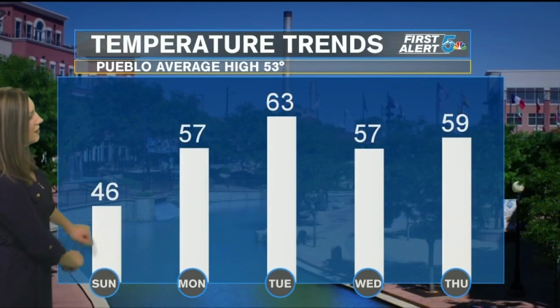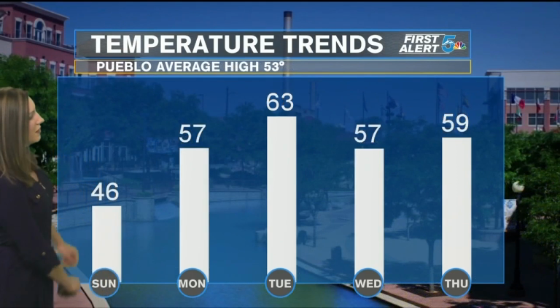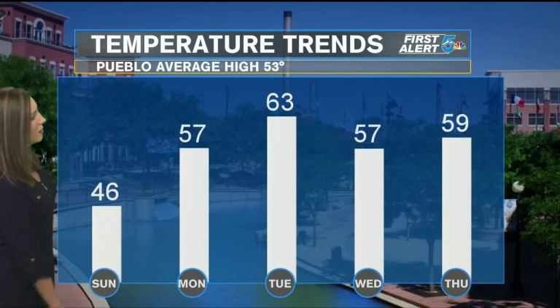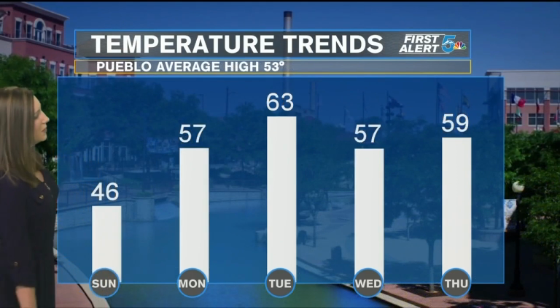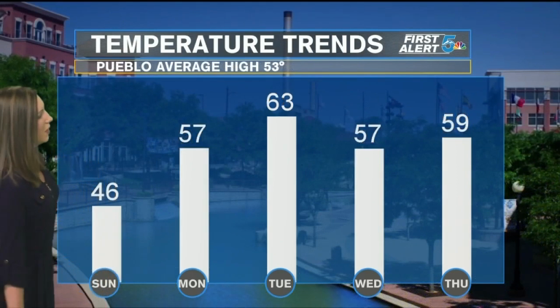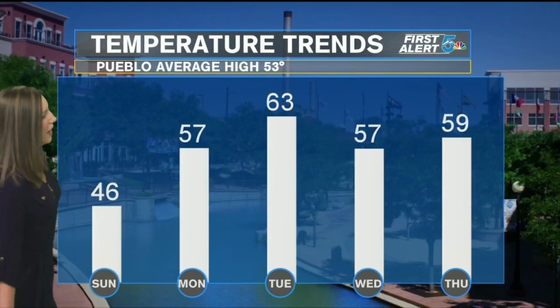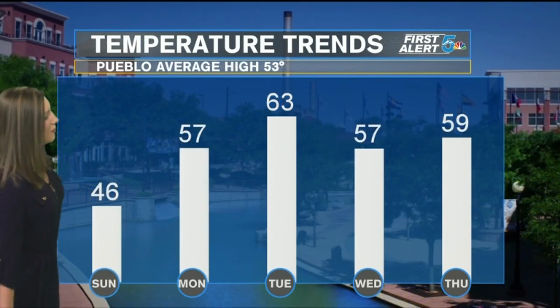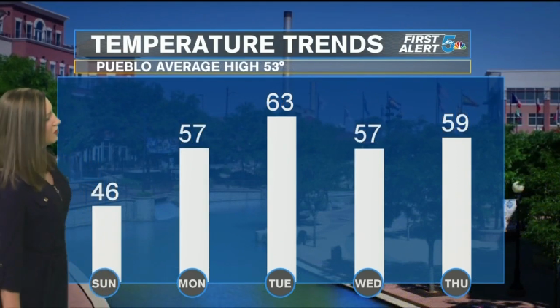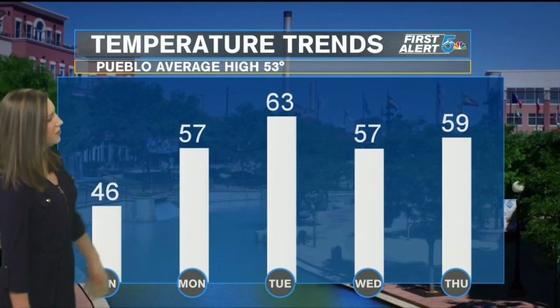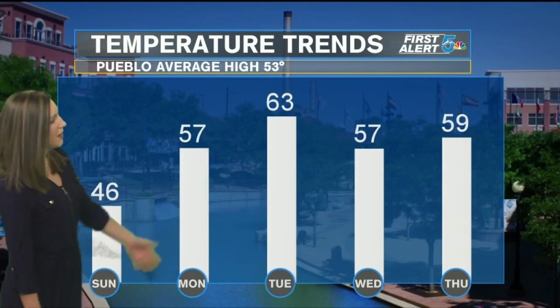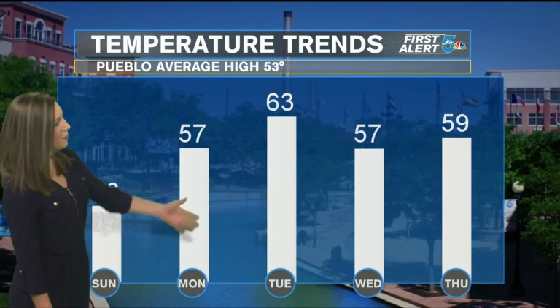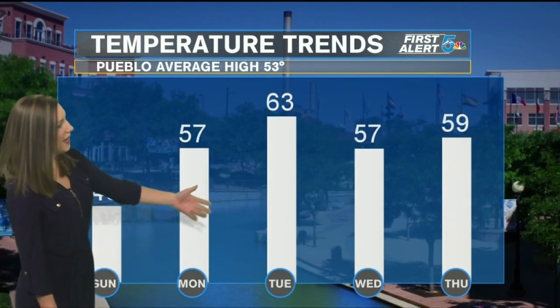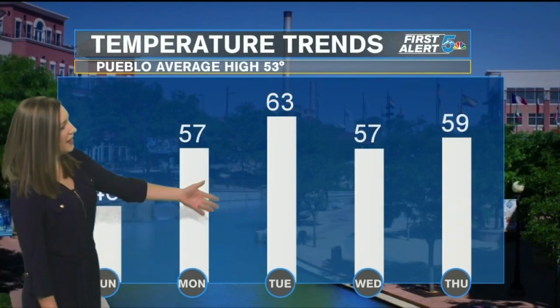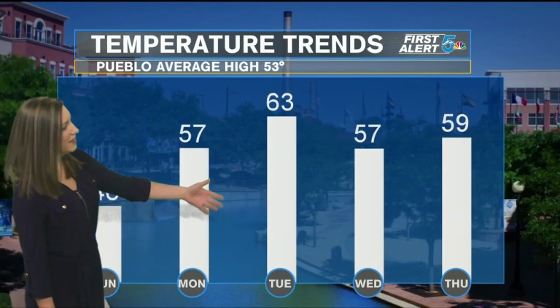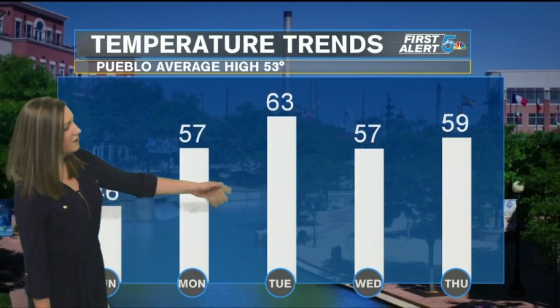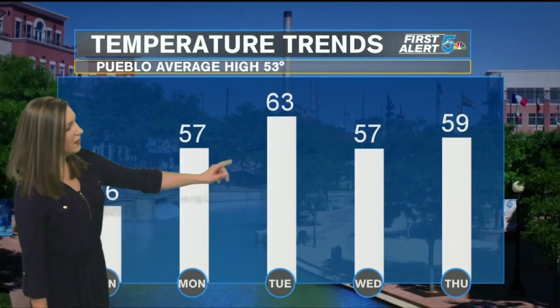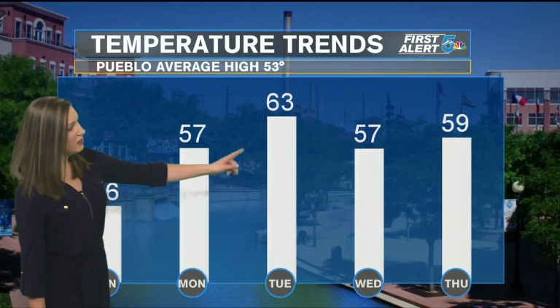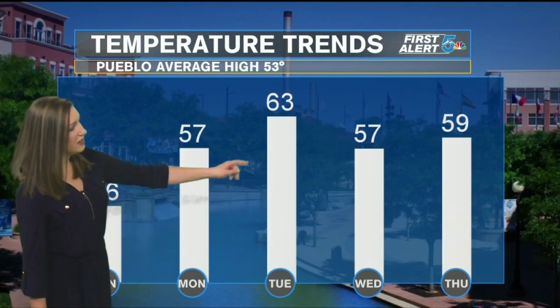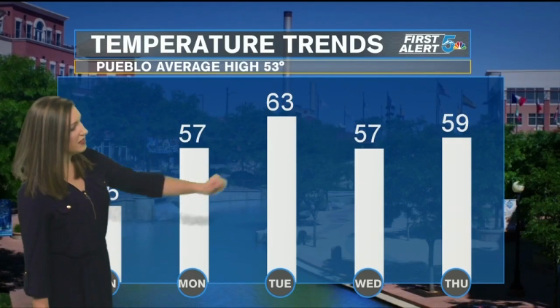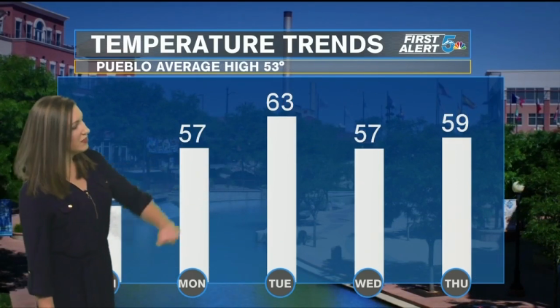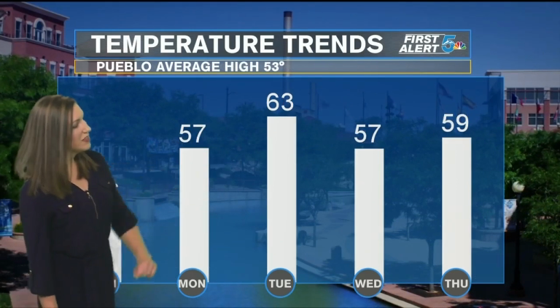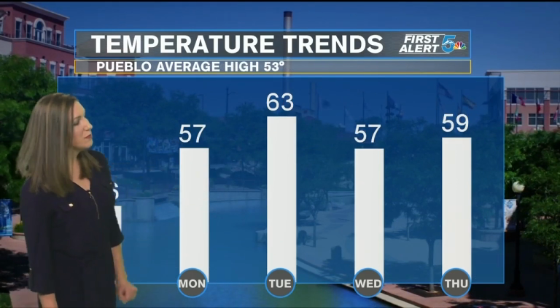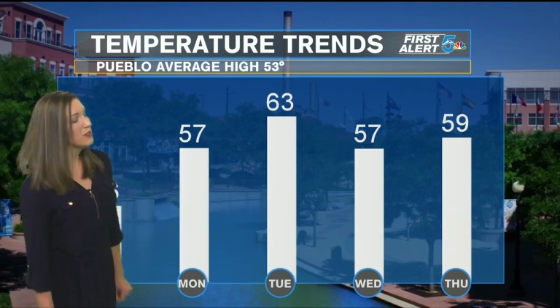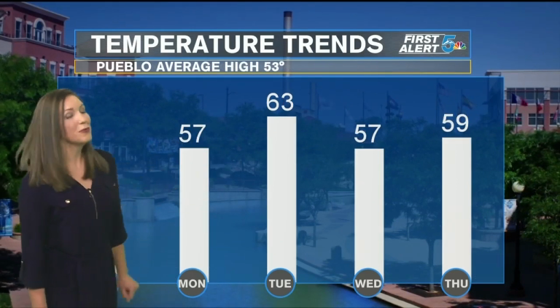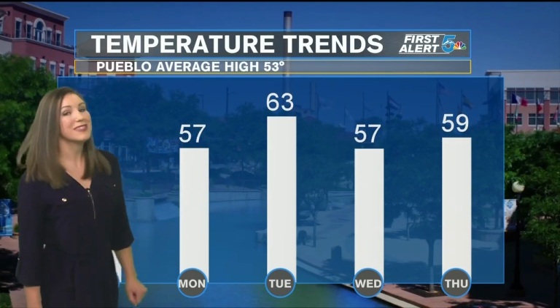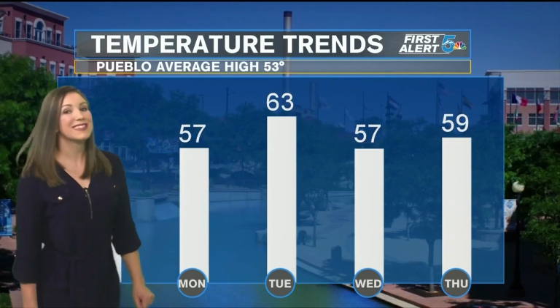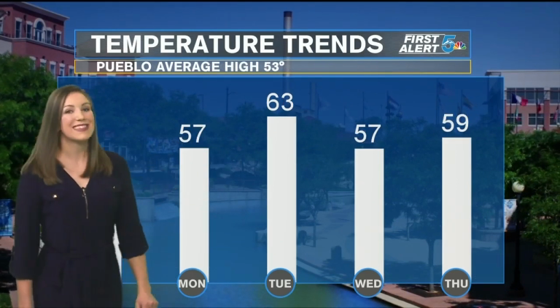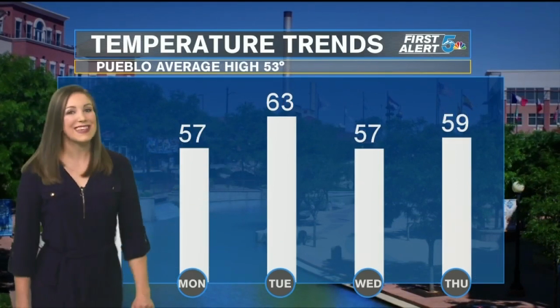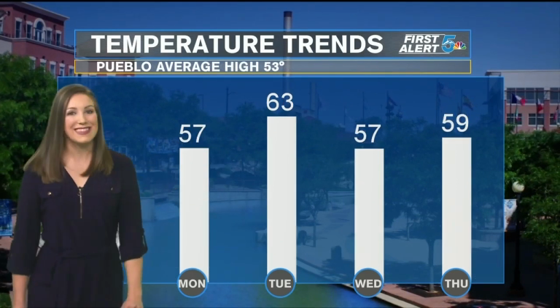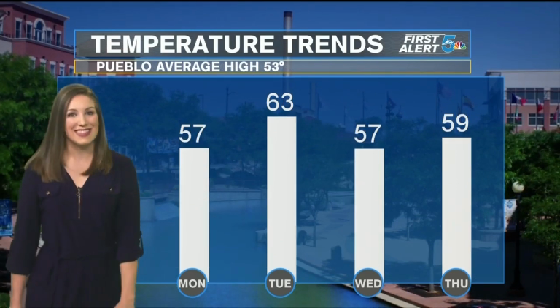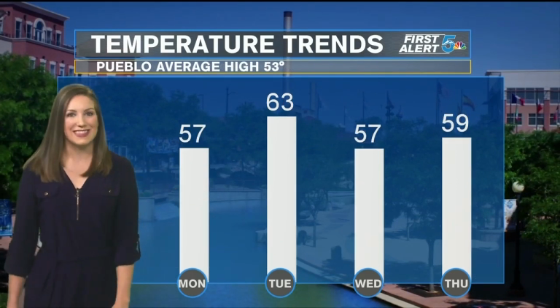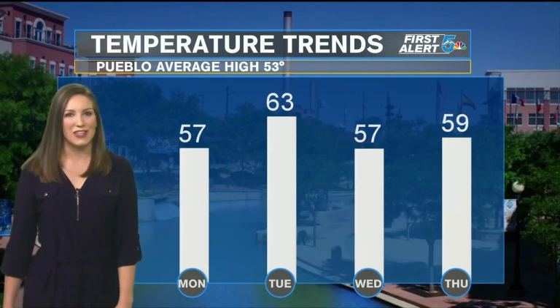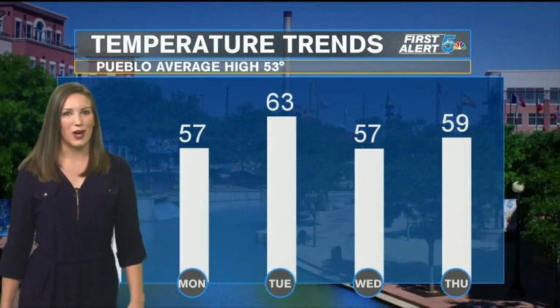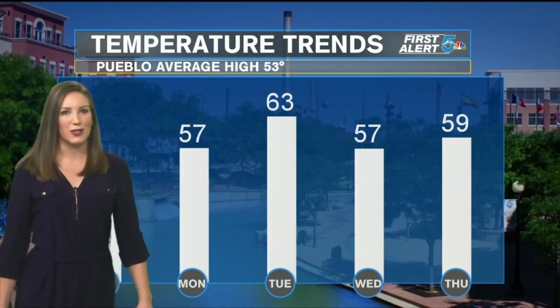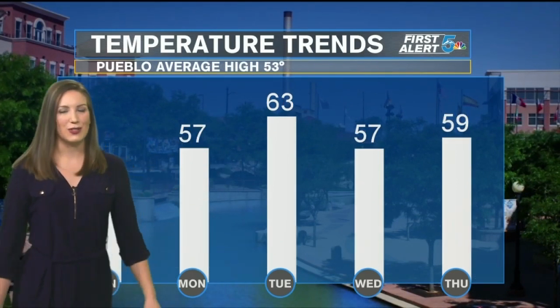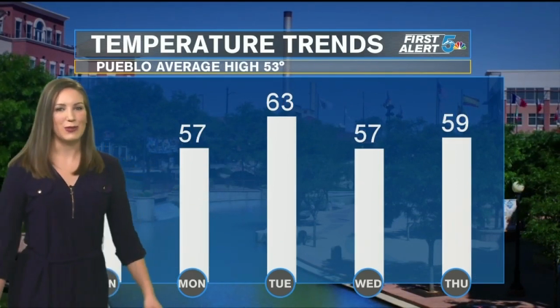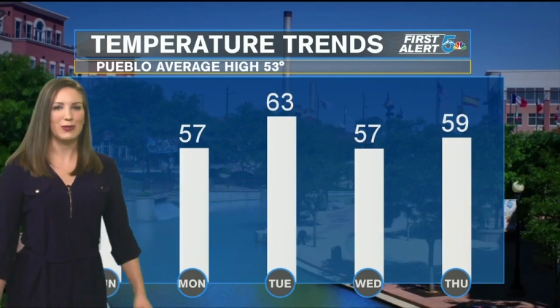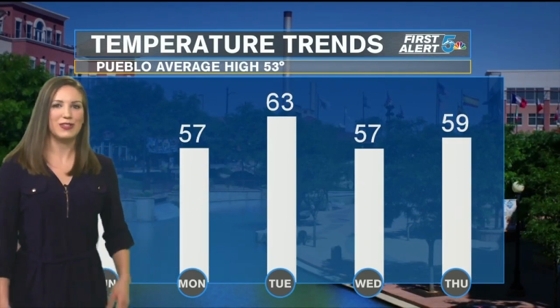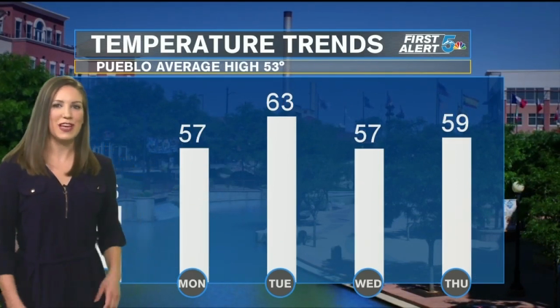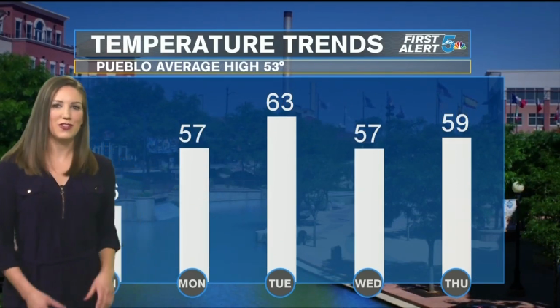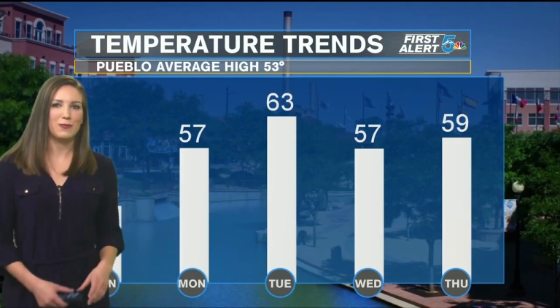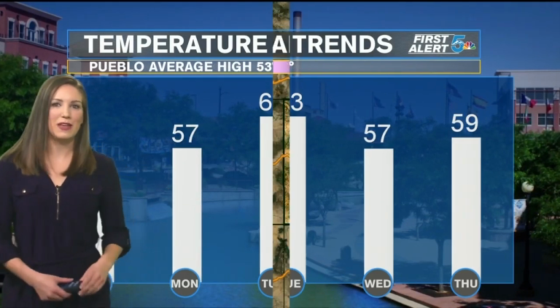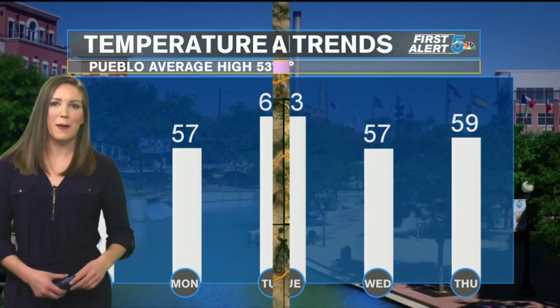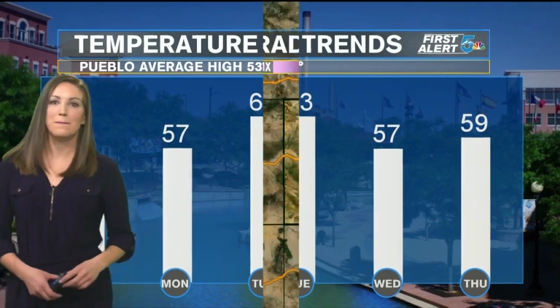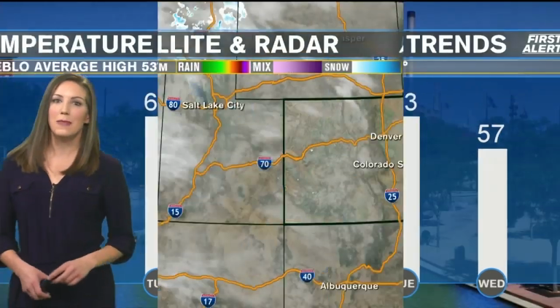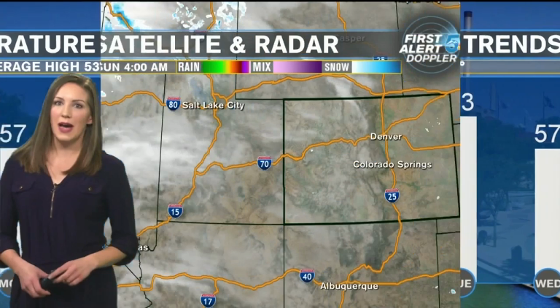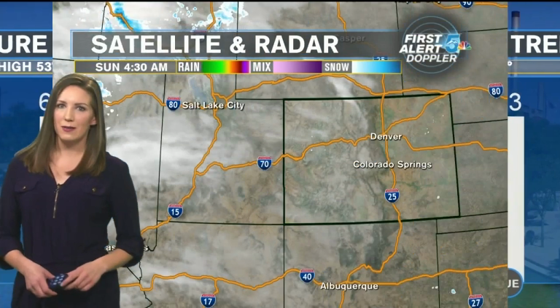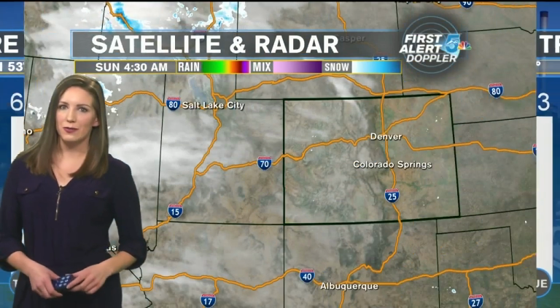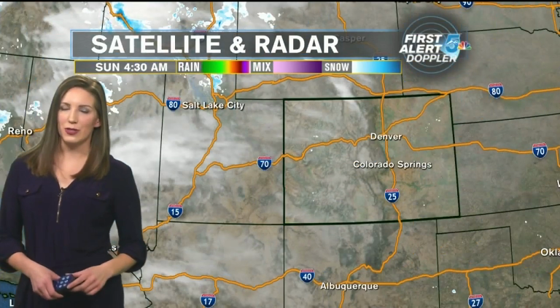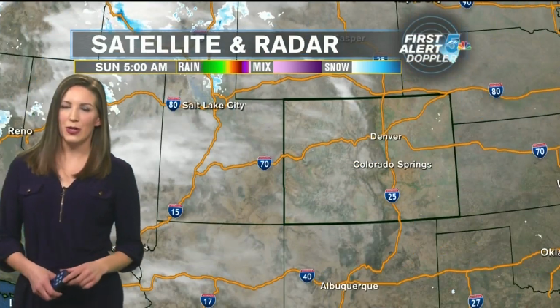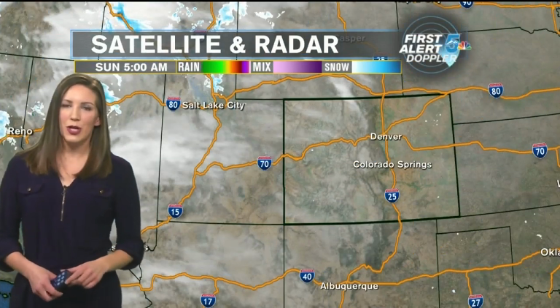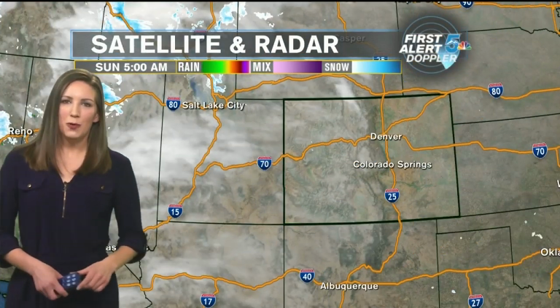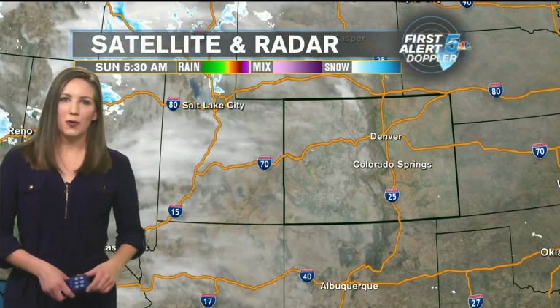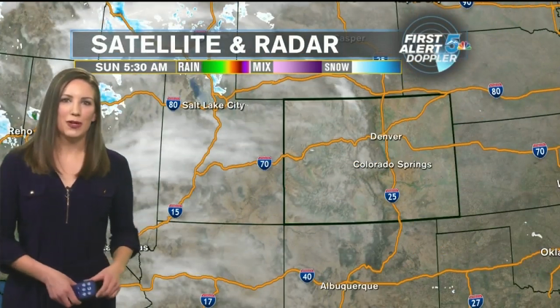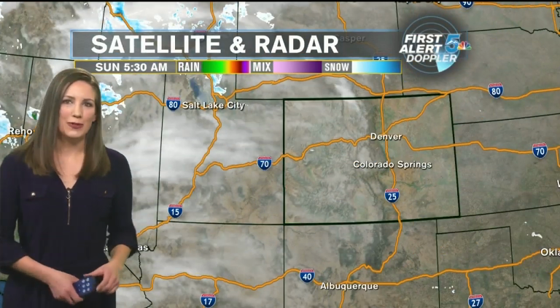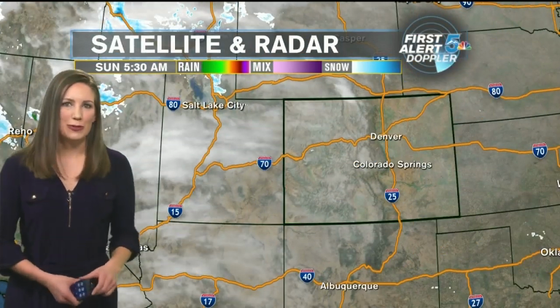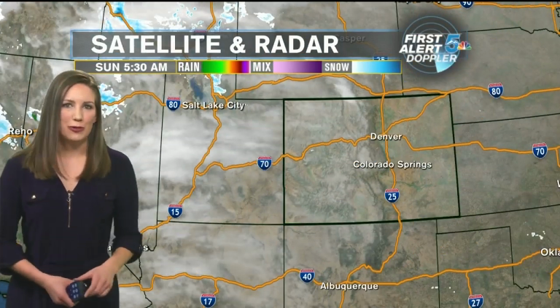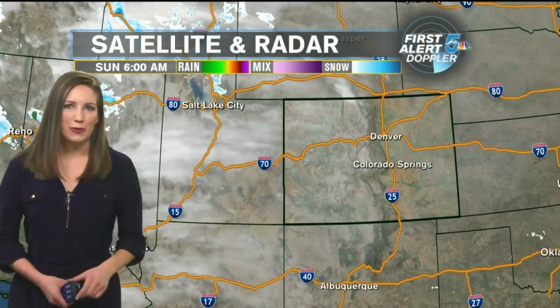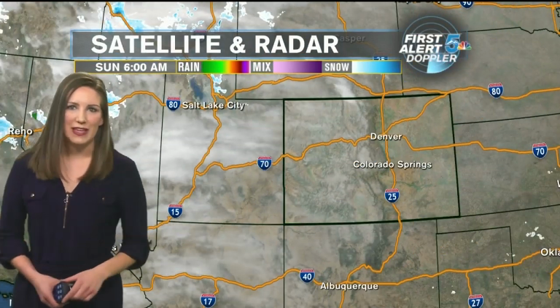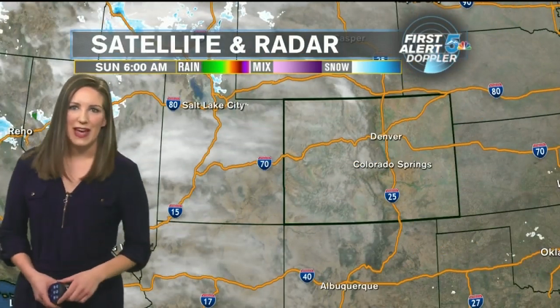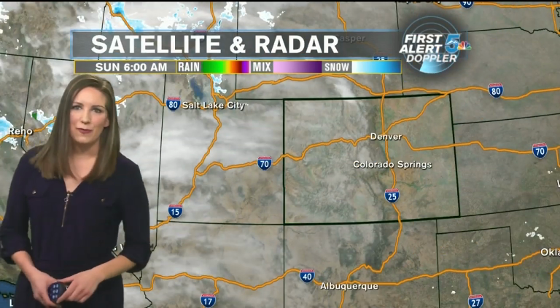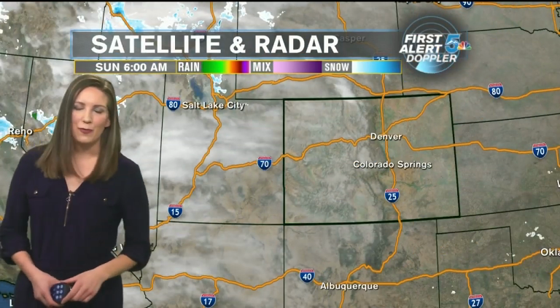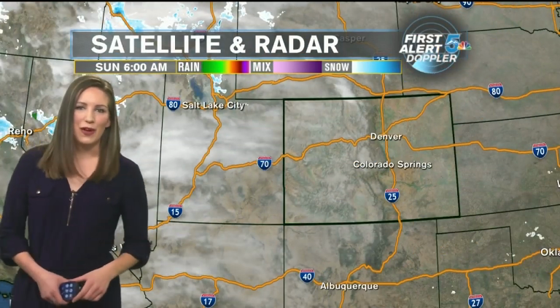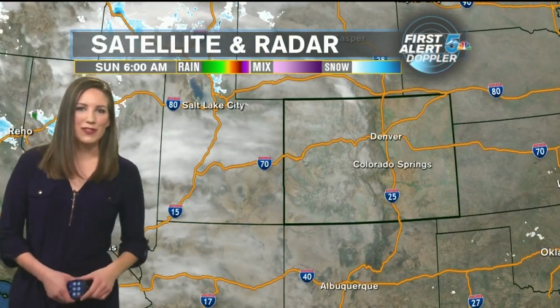For Pueblo, it's still a little below average today. We're back into the 50s, even some low 60s on Tuesday. It should be a milder work and school week ahead for us.